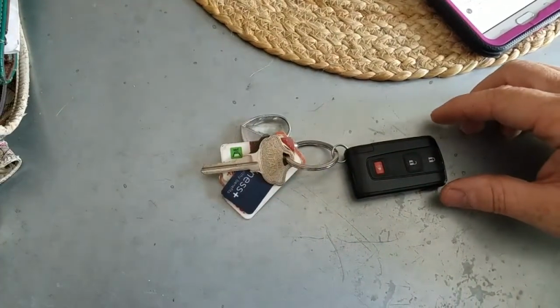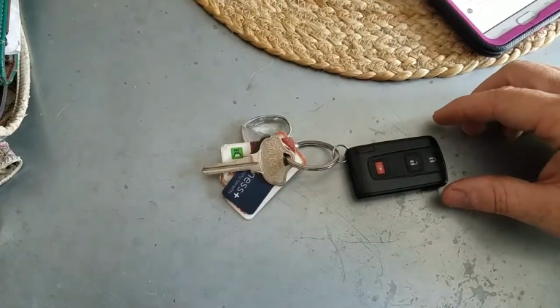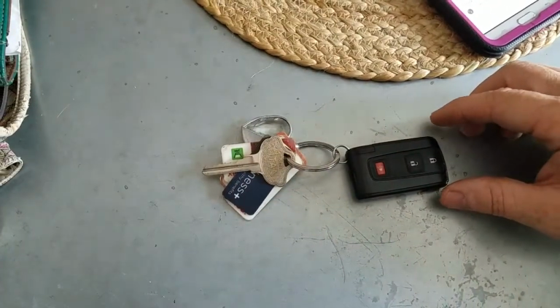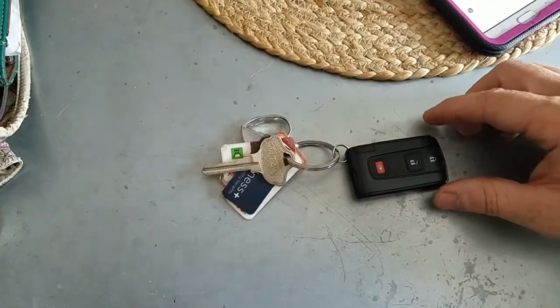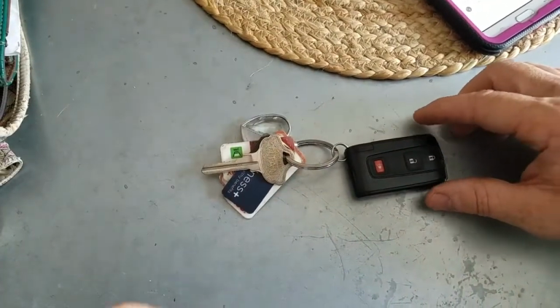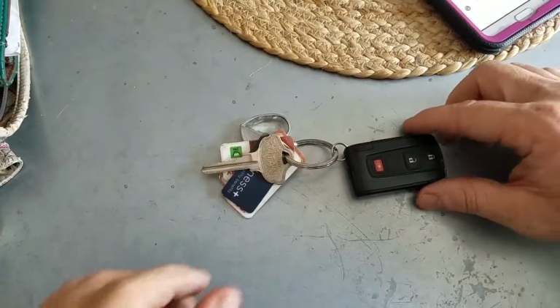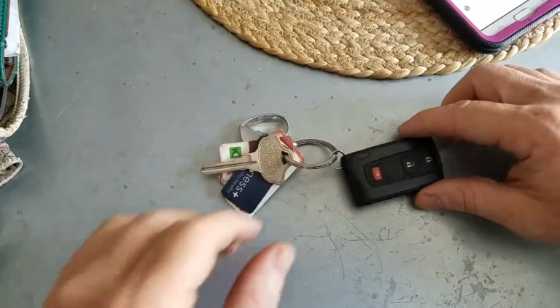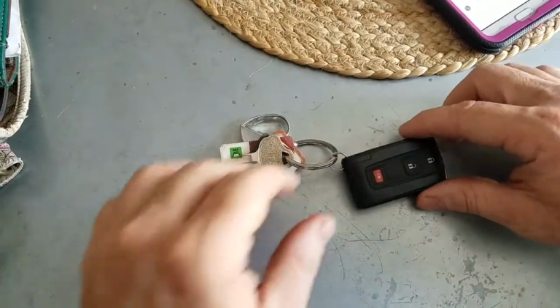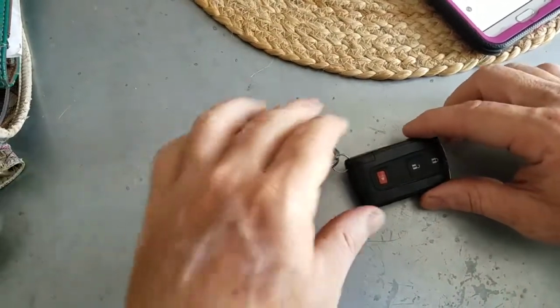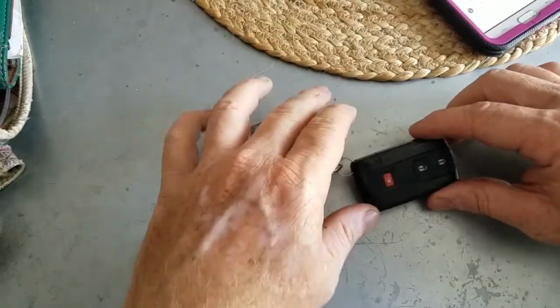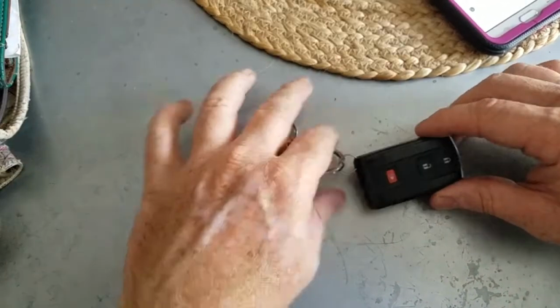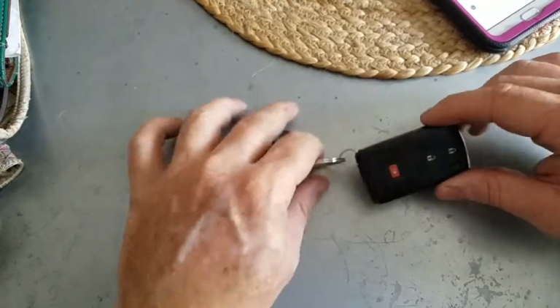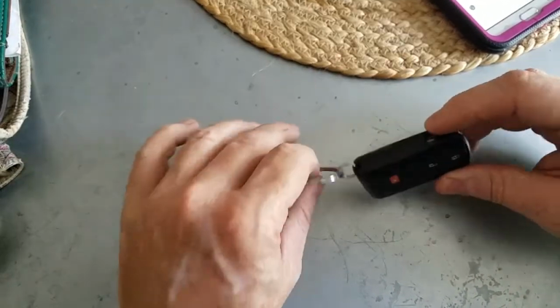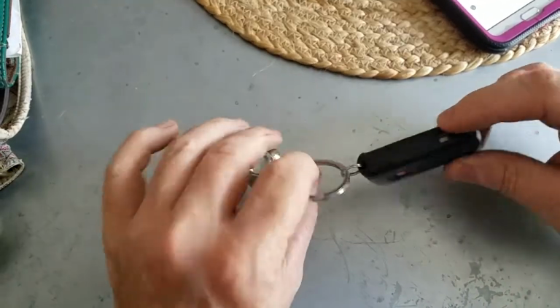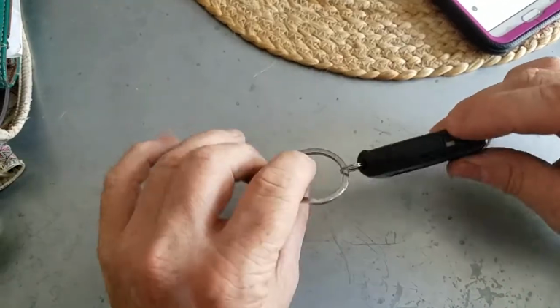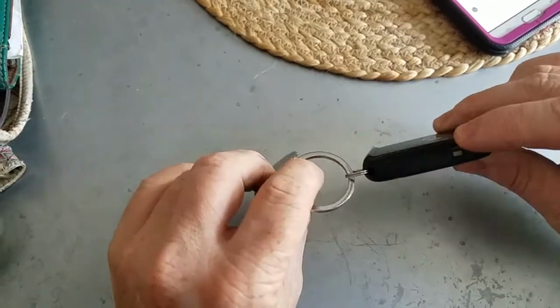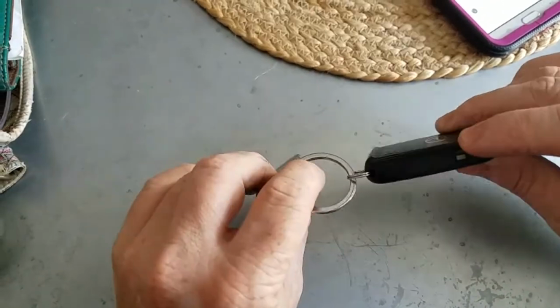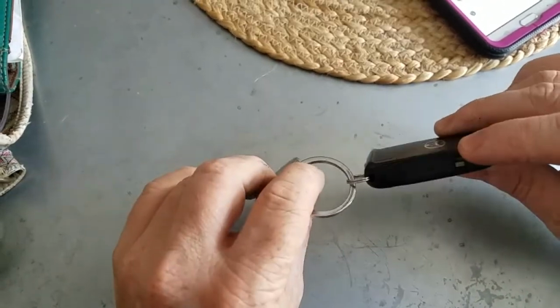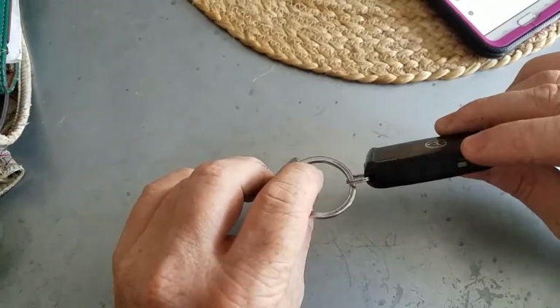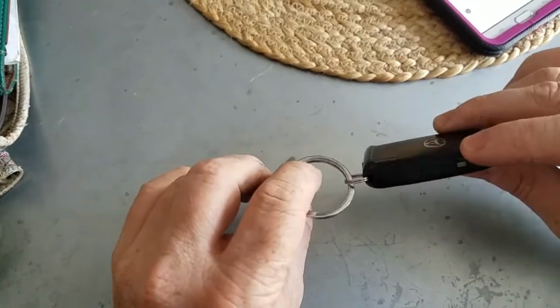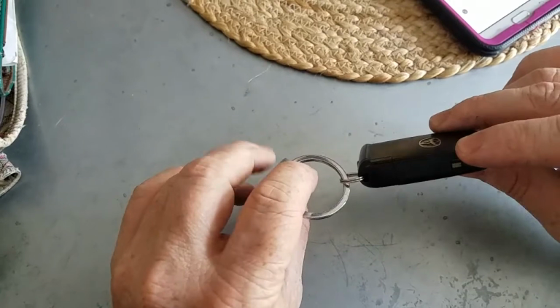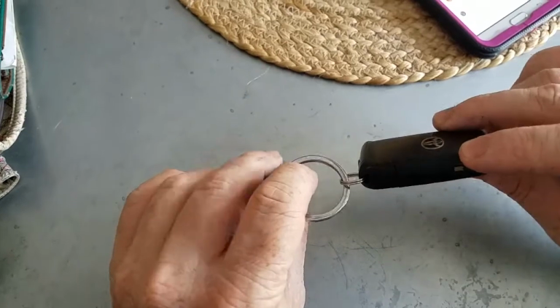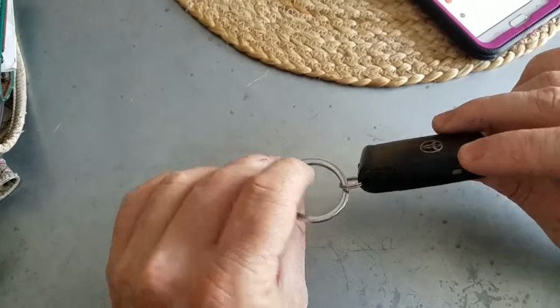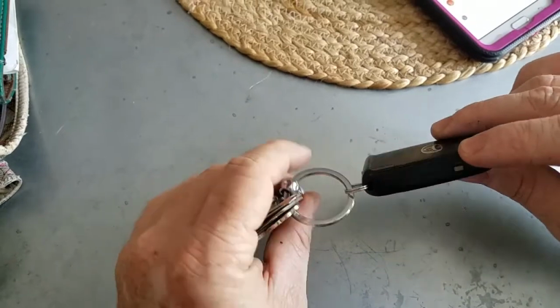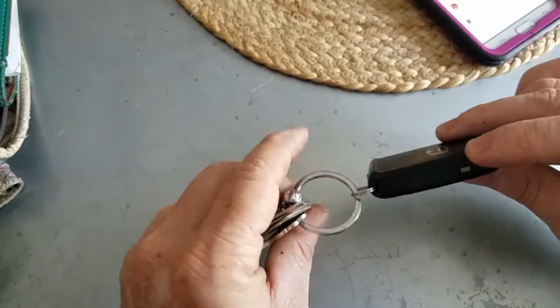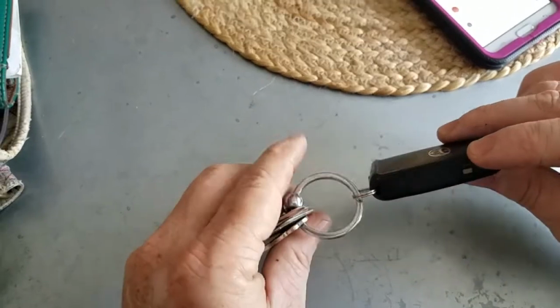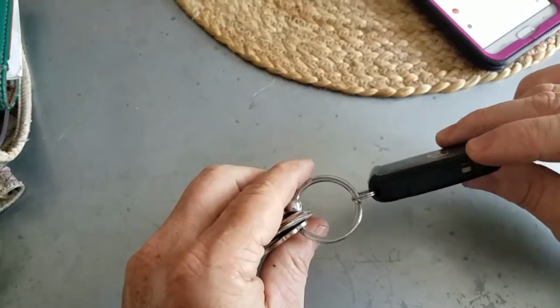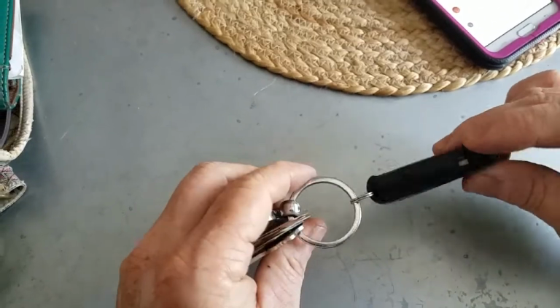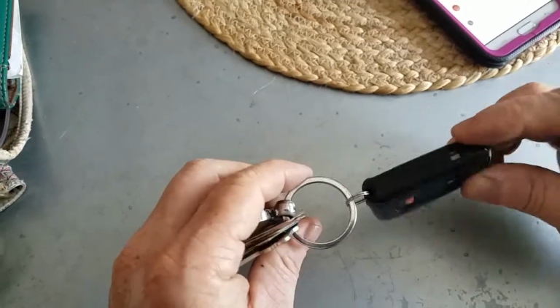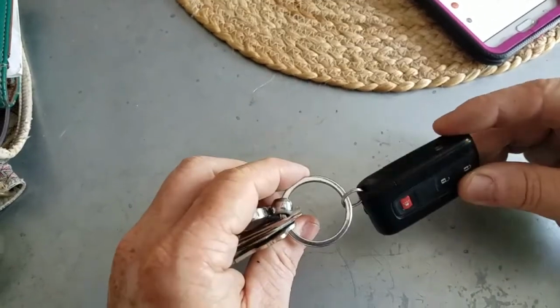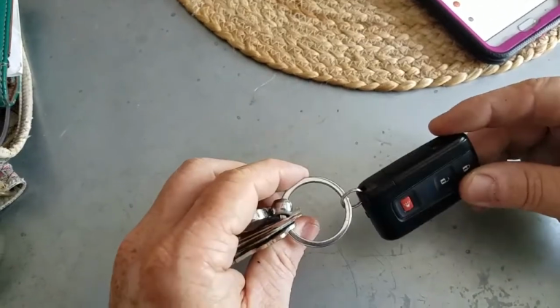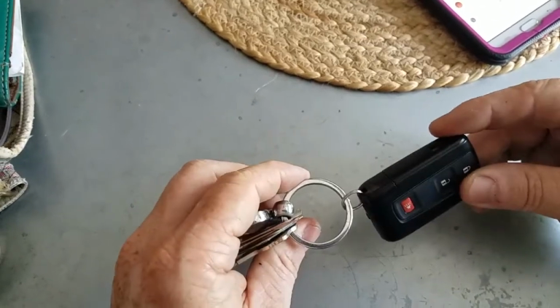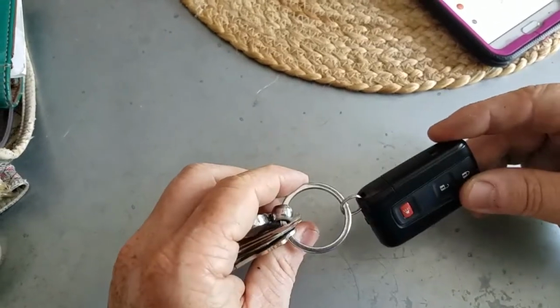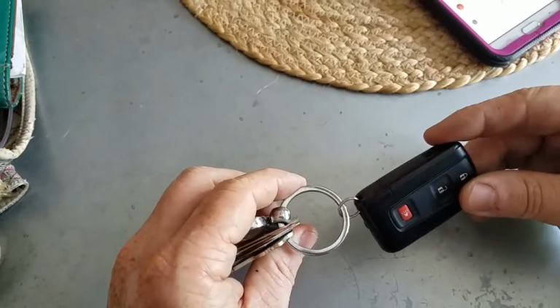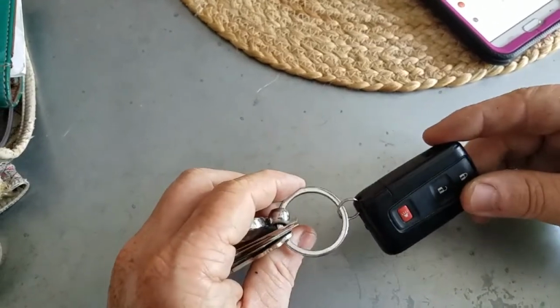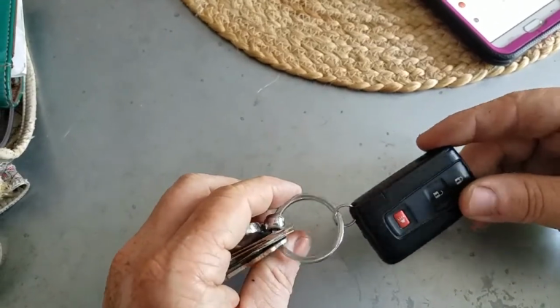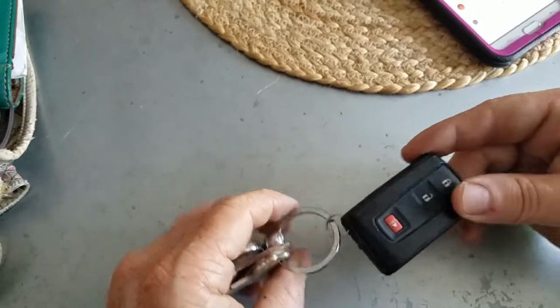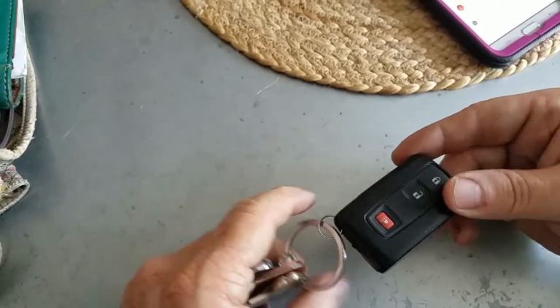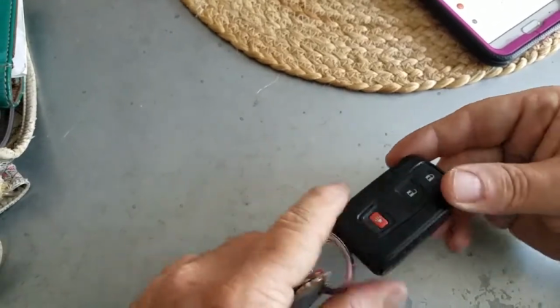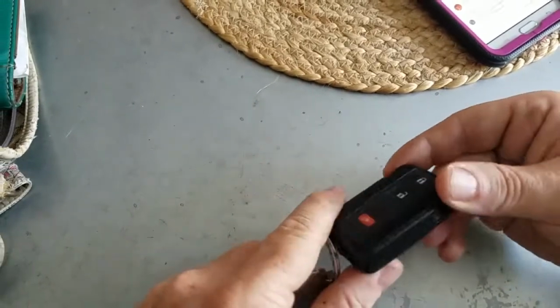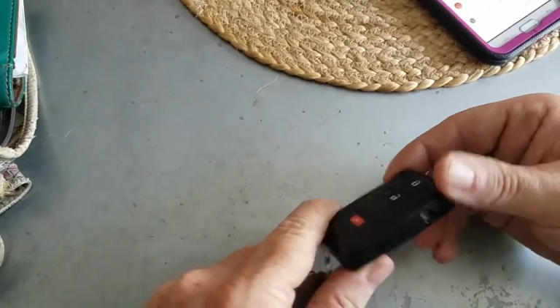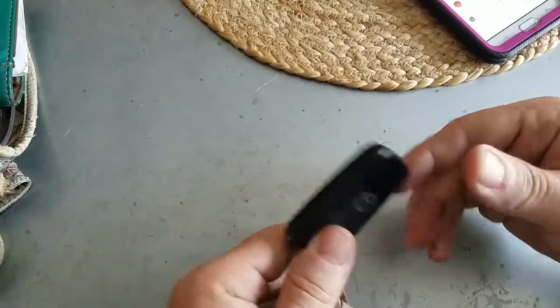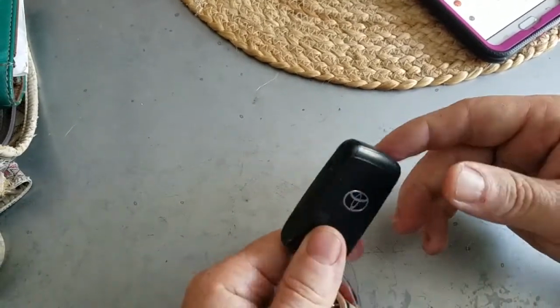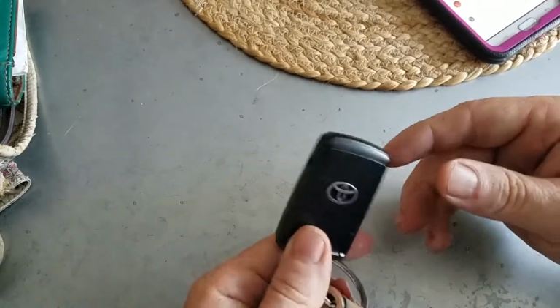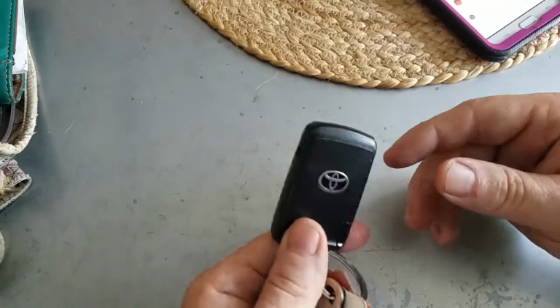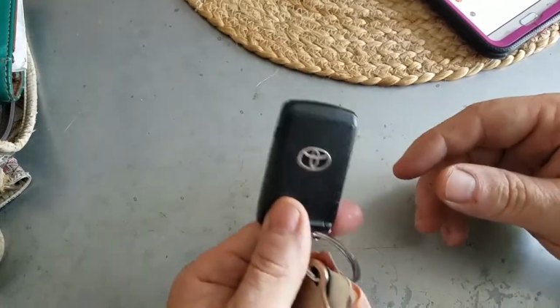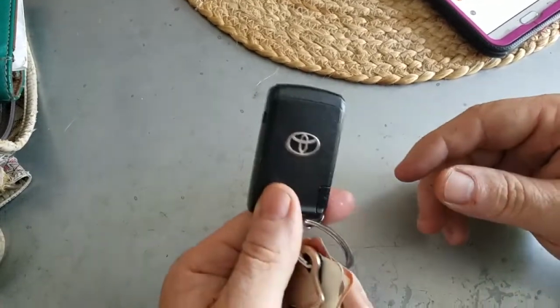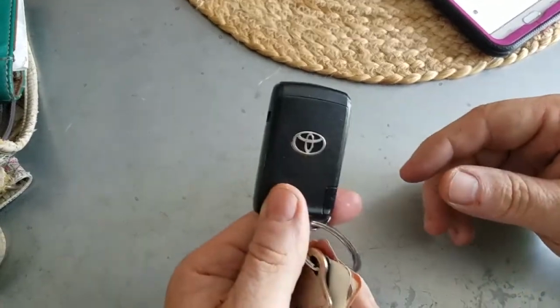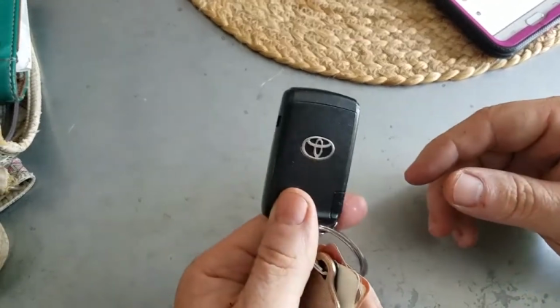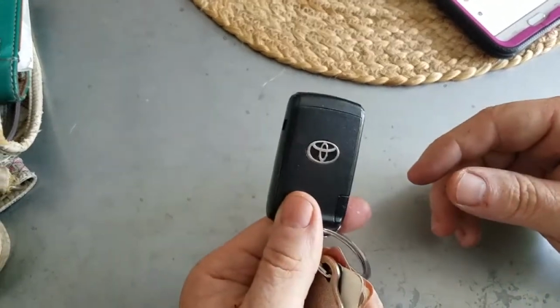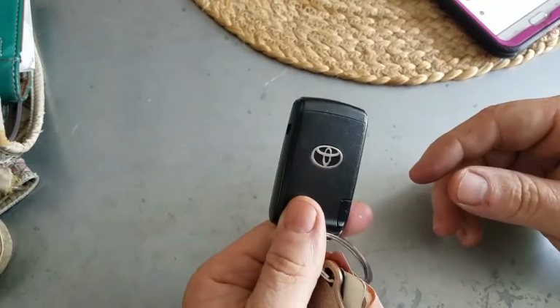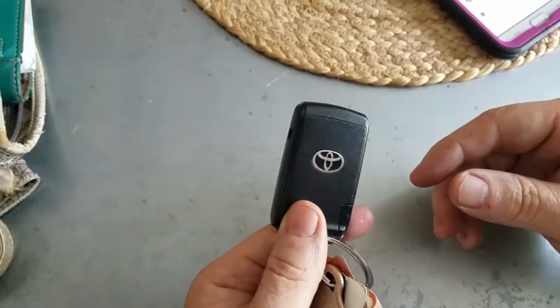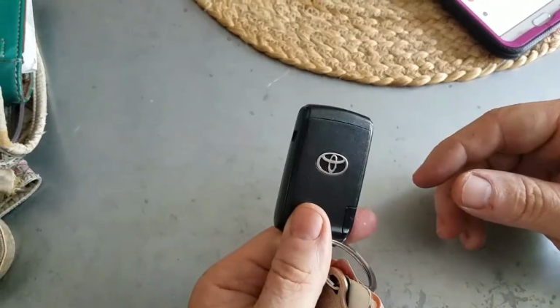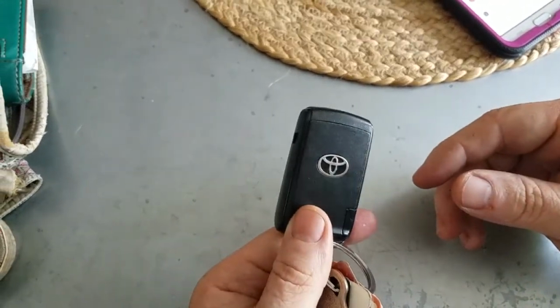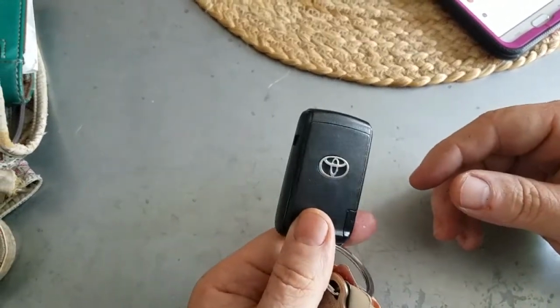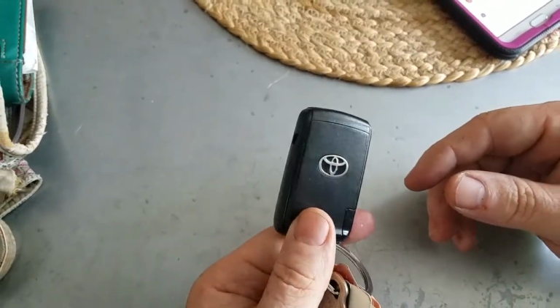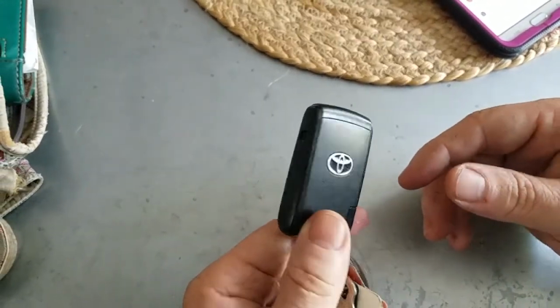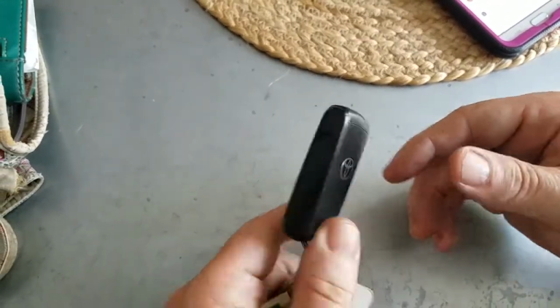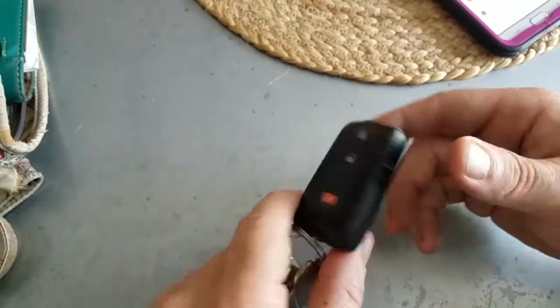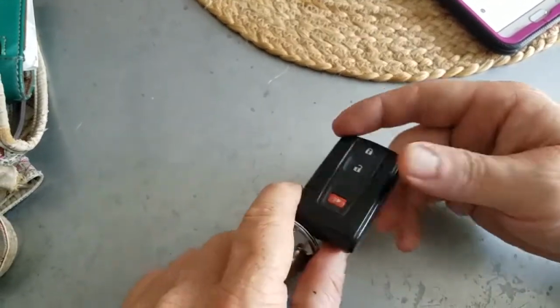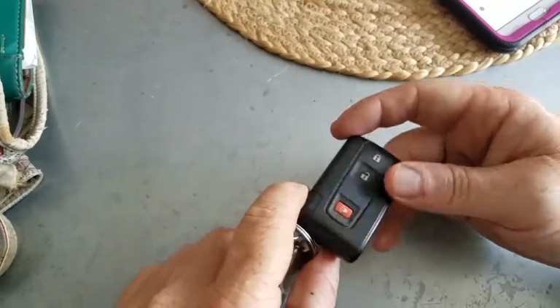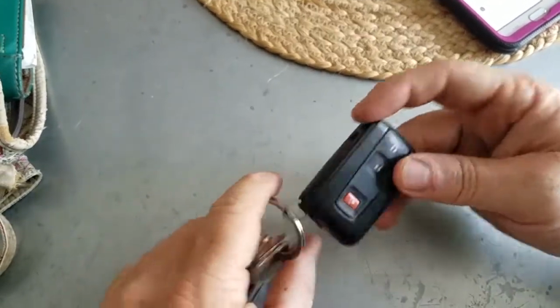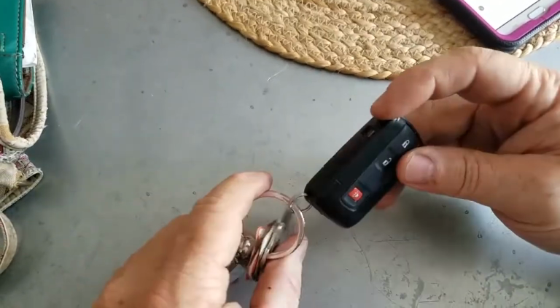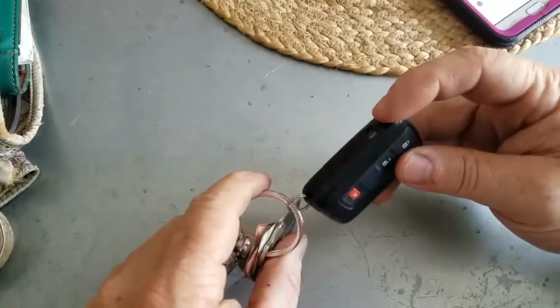Hey, my name is Tony and we're going over a 2004 to 2009 Toyota Prius key fob battery replacement.